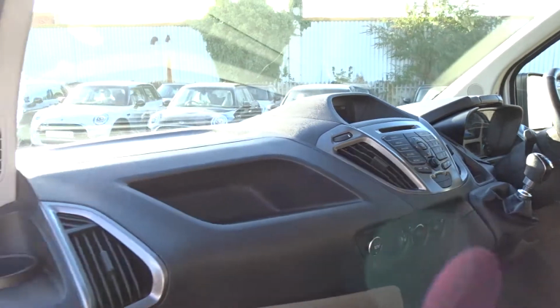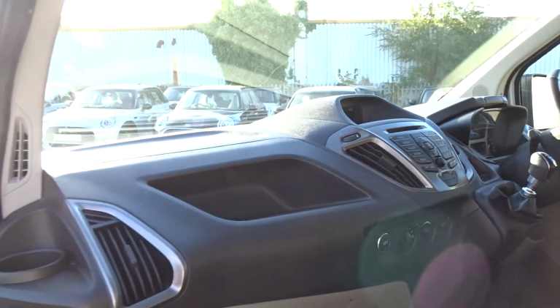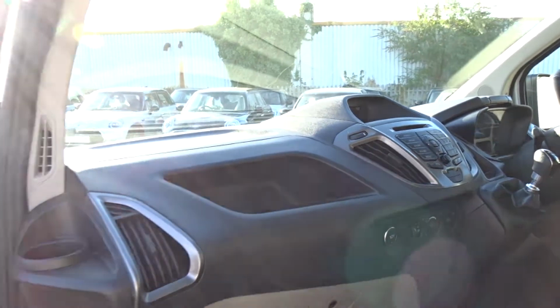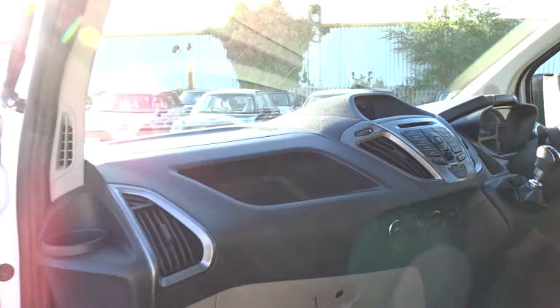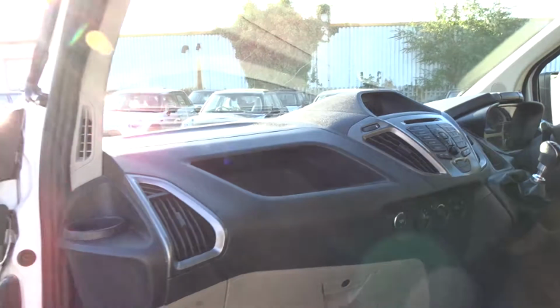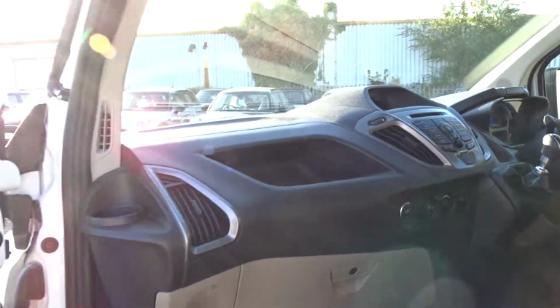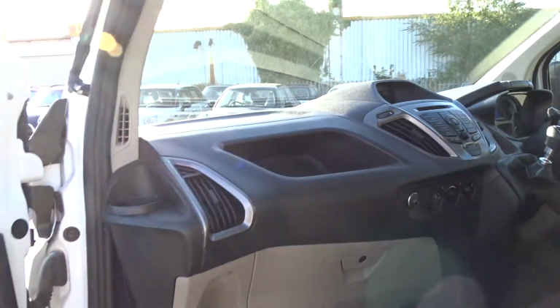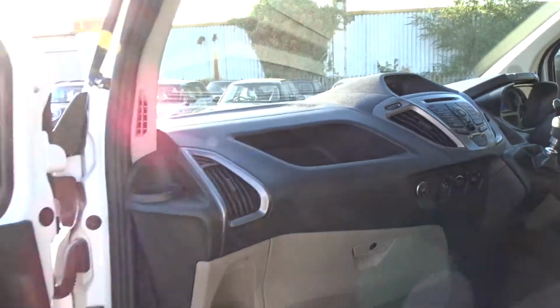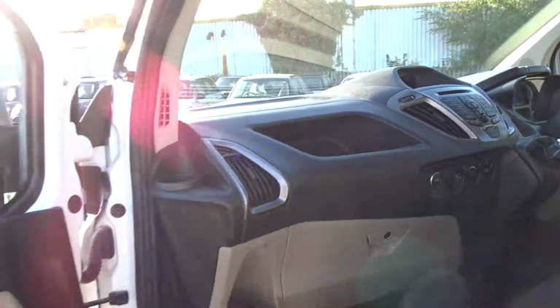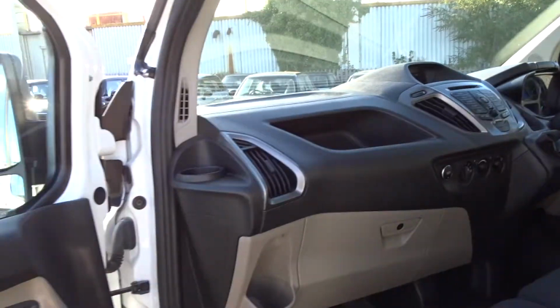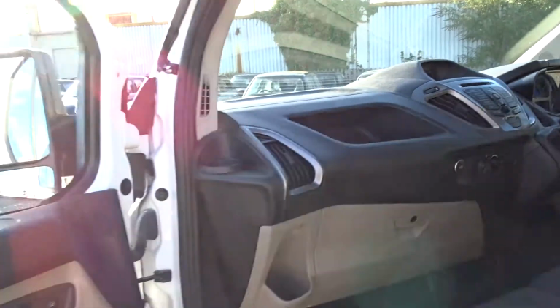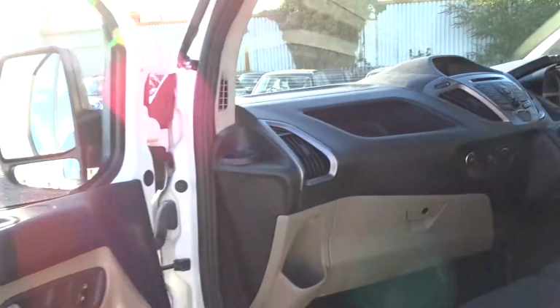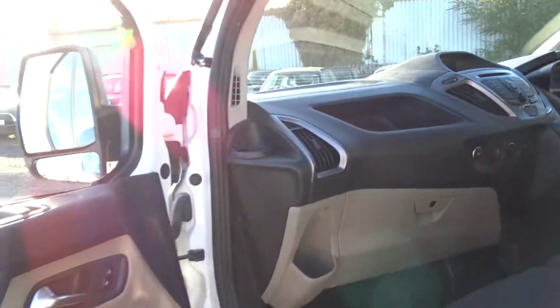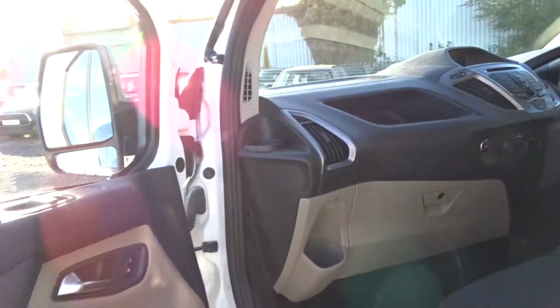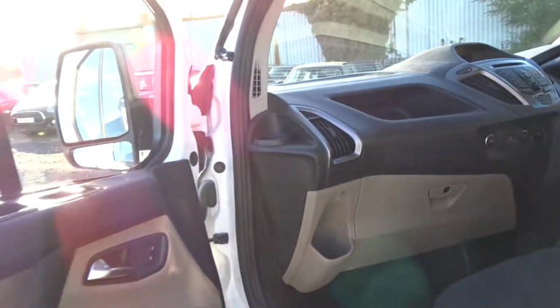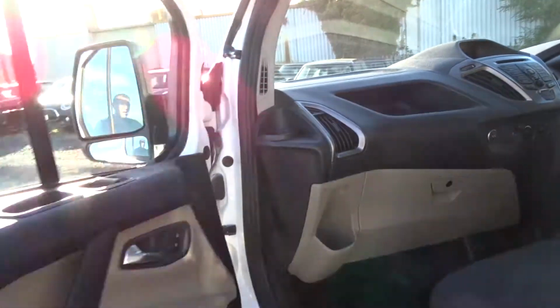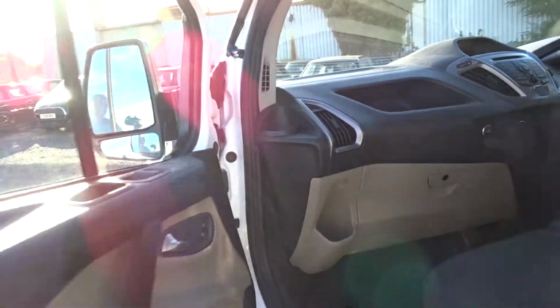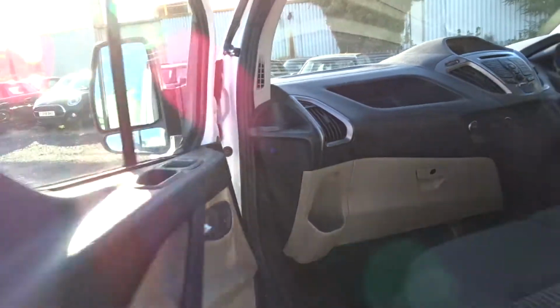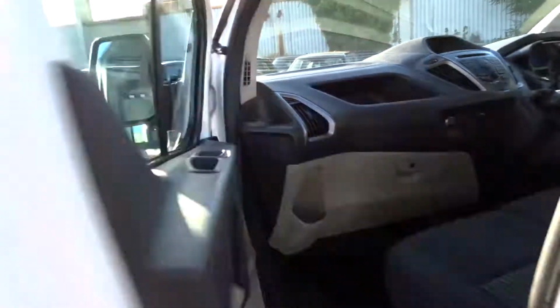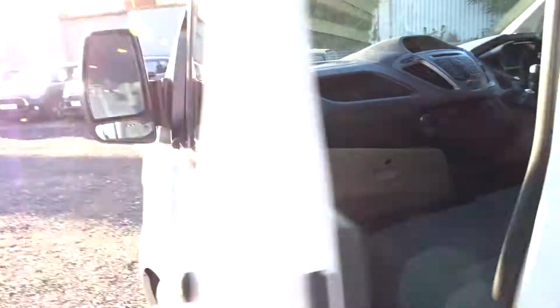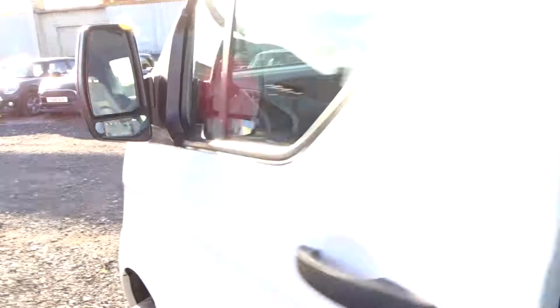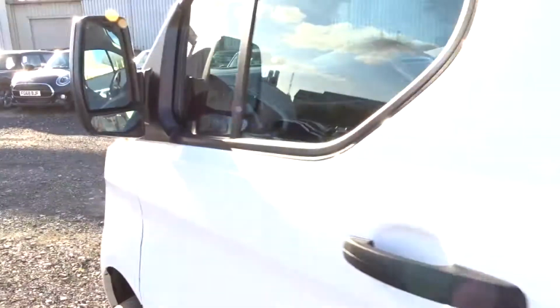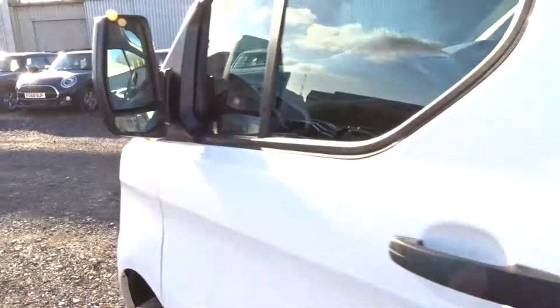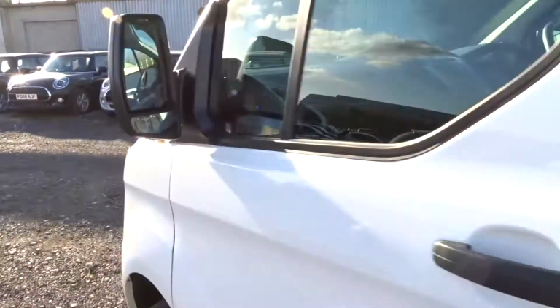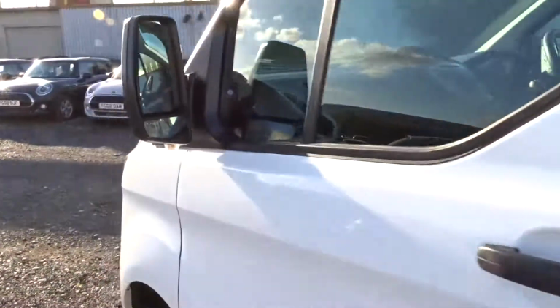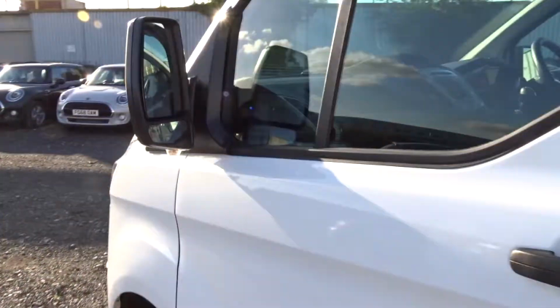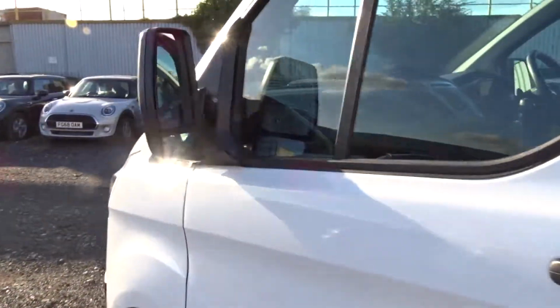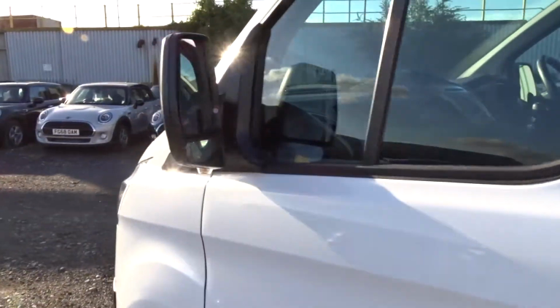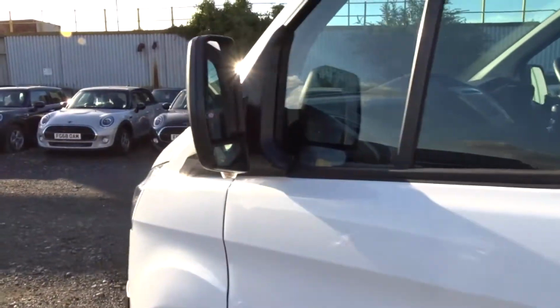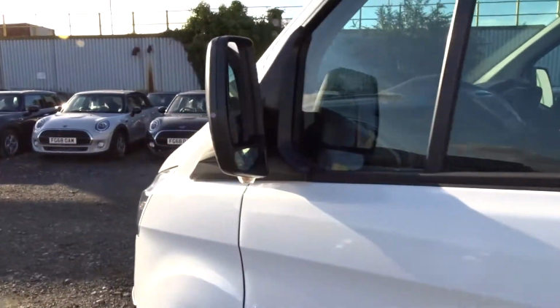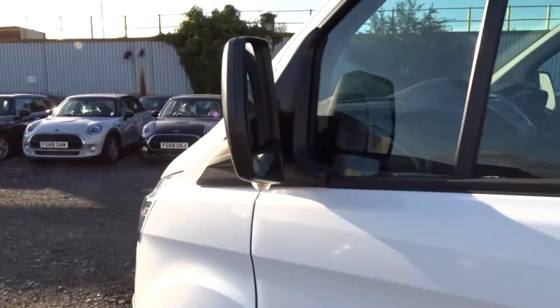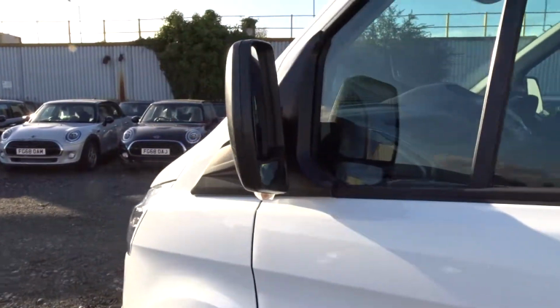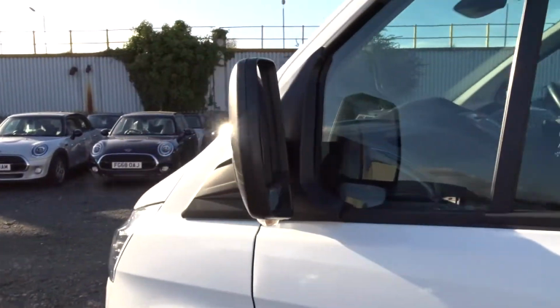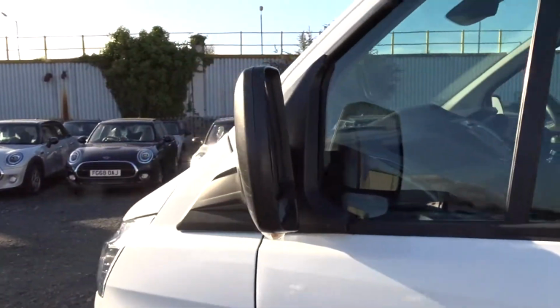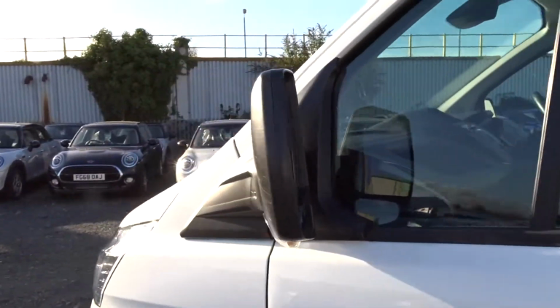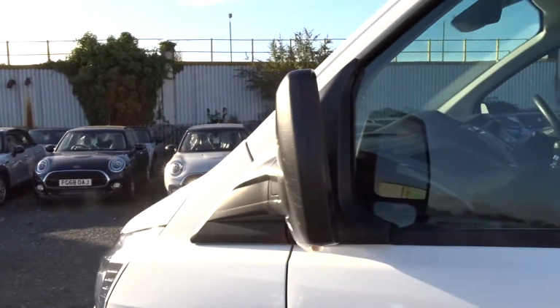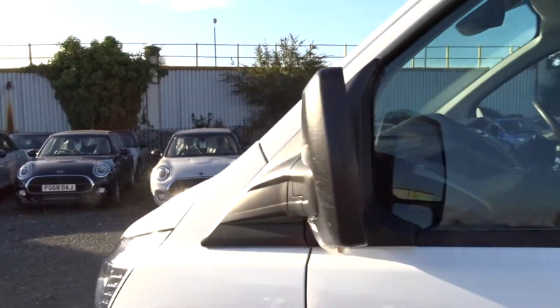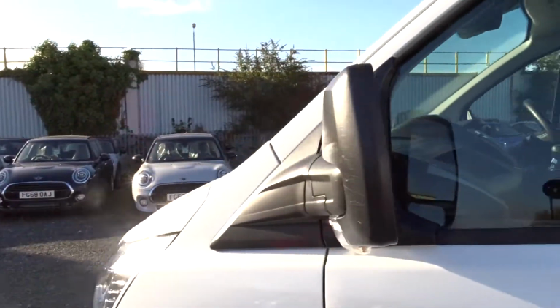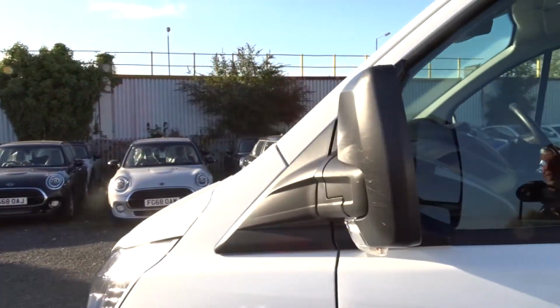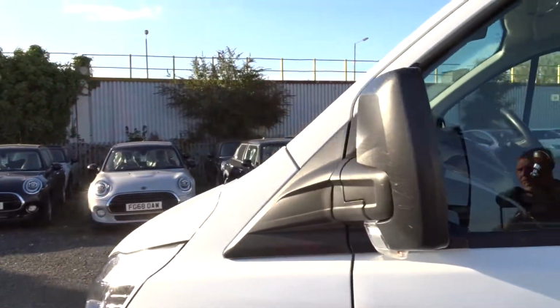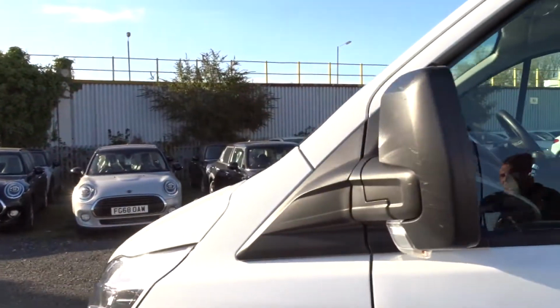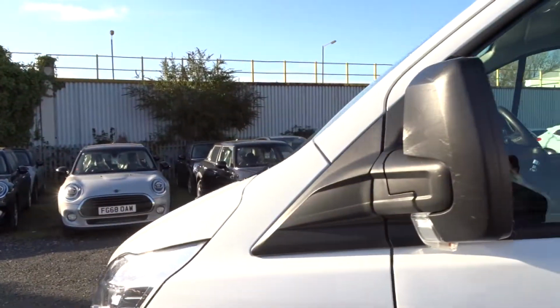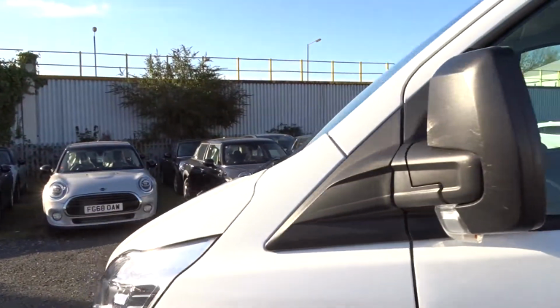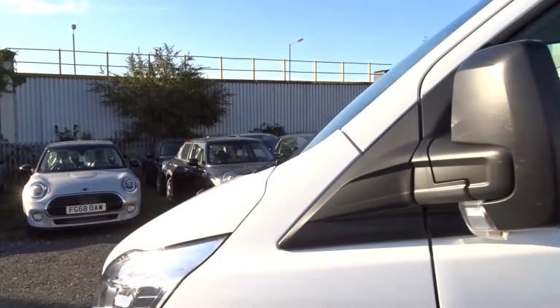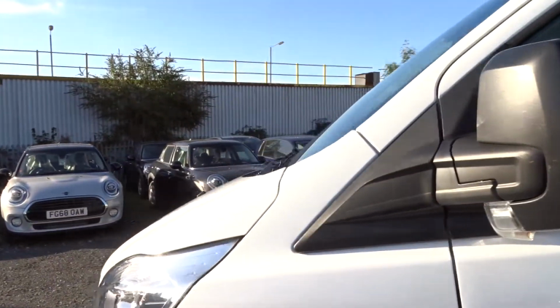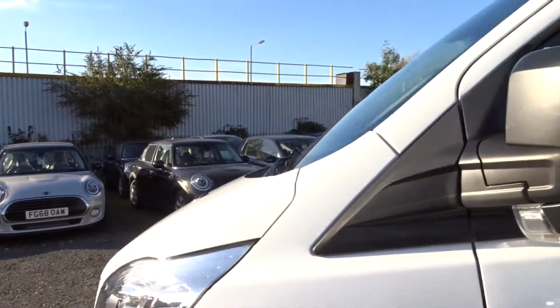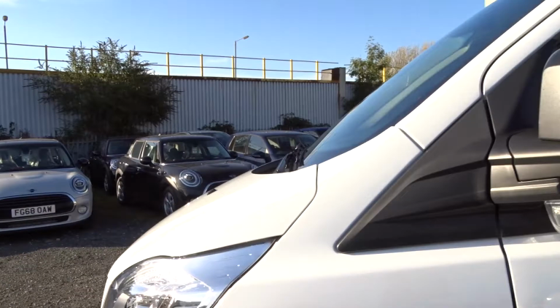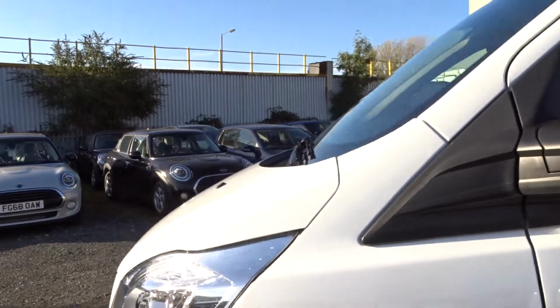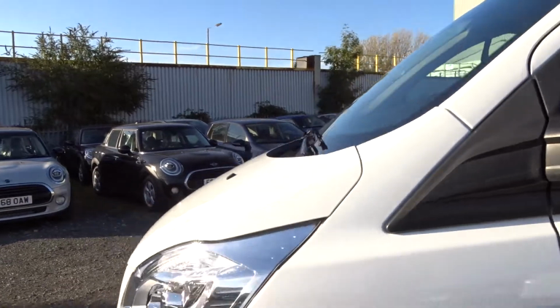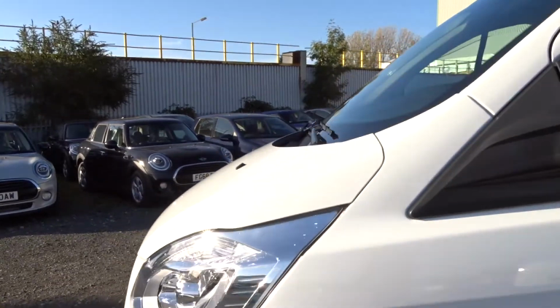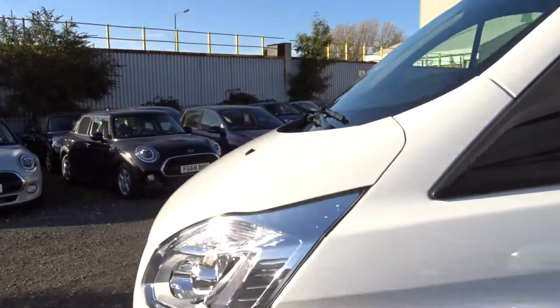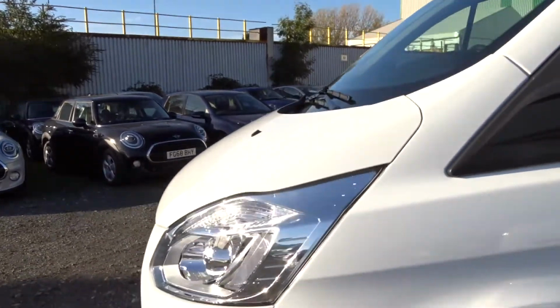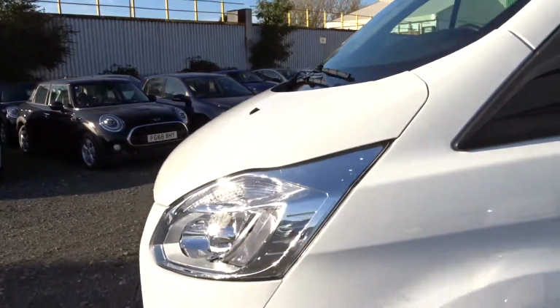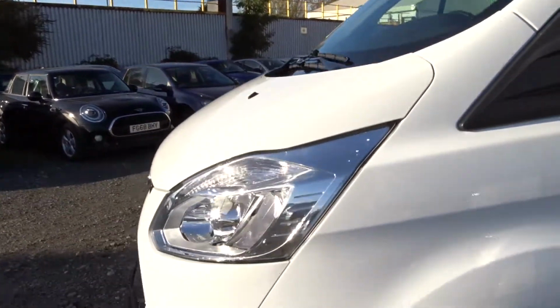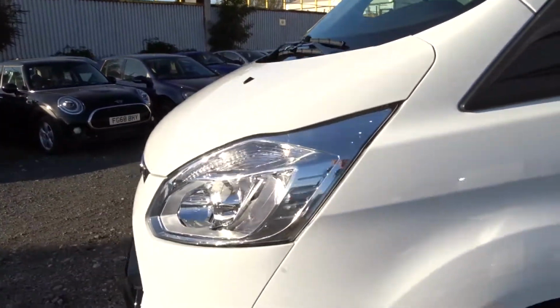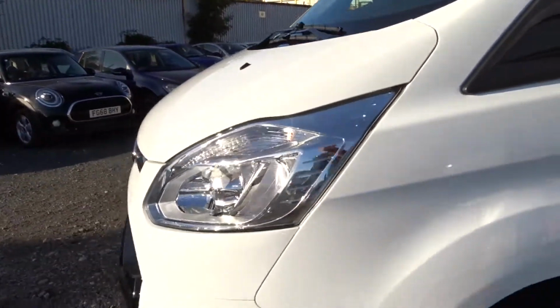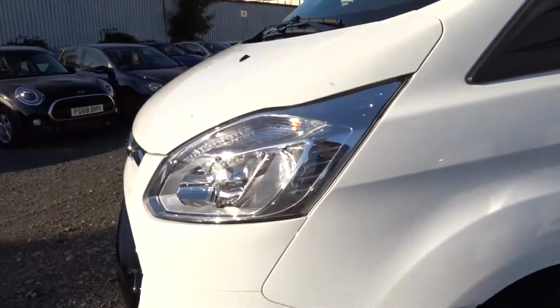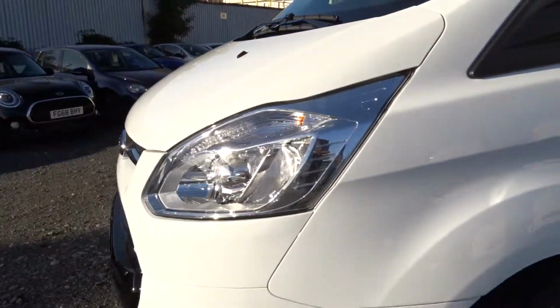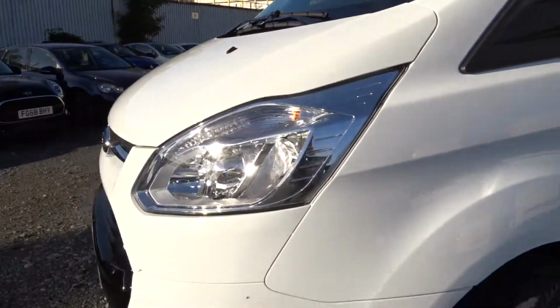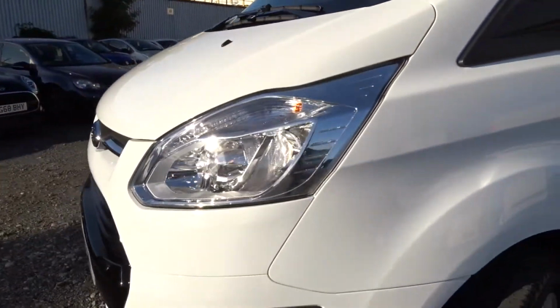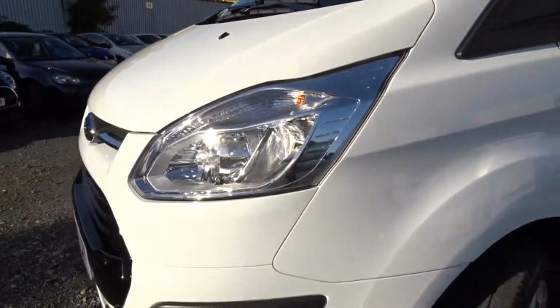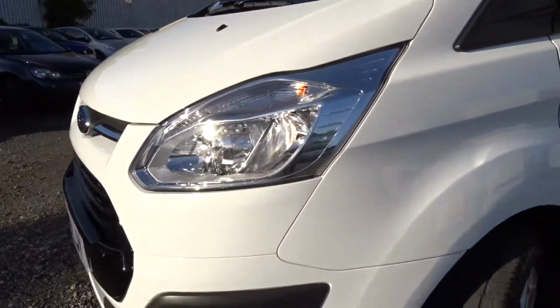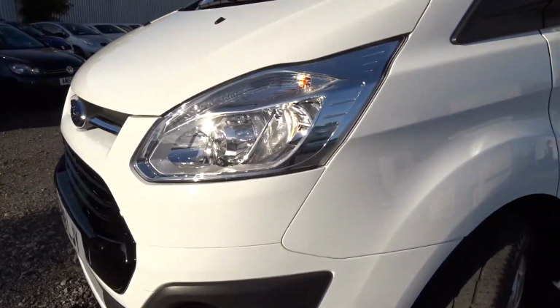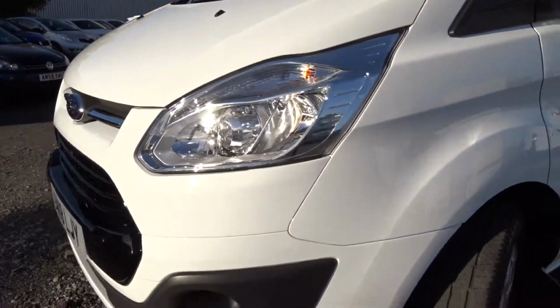Moving back outside around to the front of the vehicle, you've also got front fog lamps.